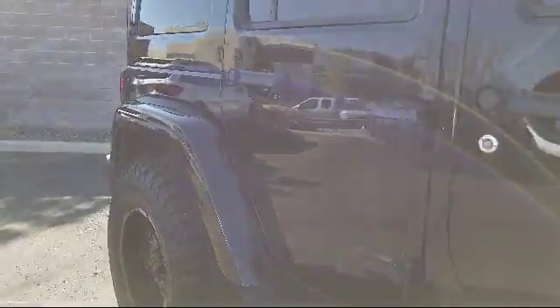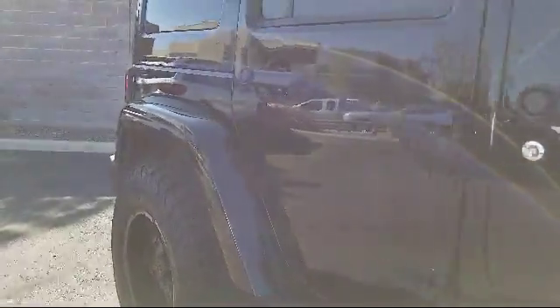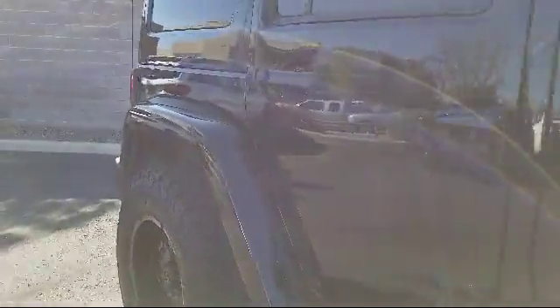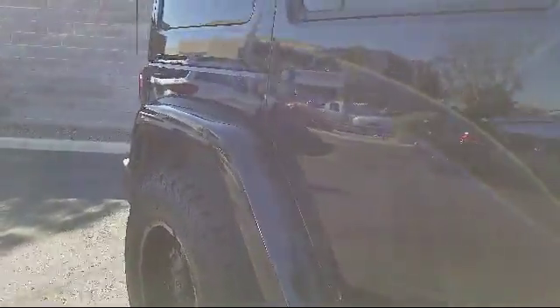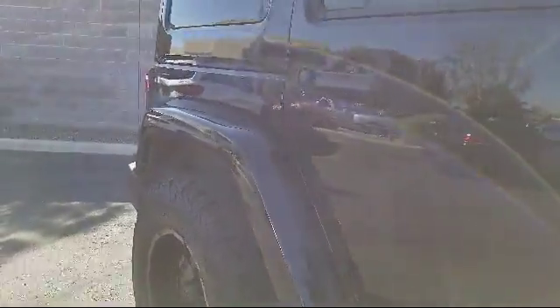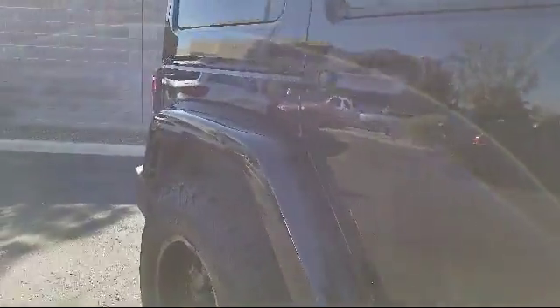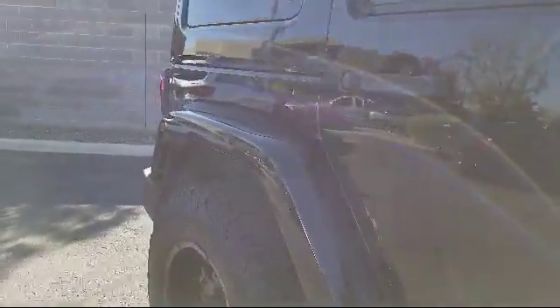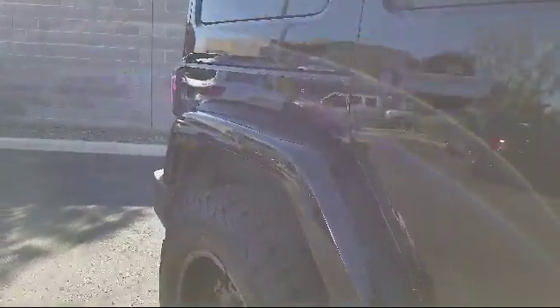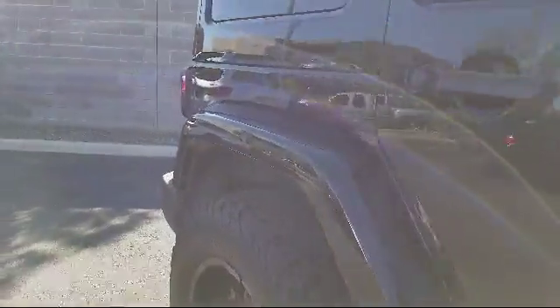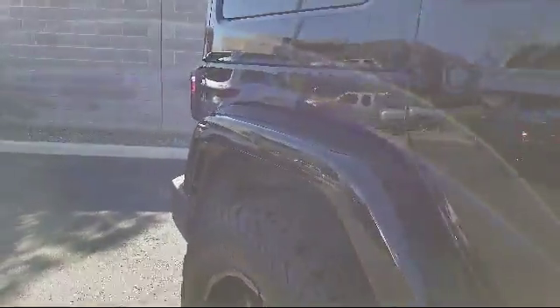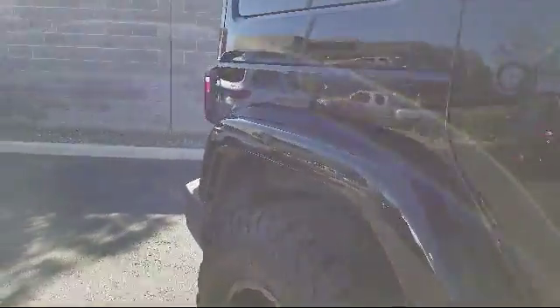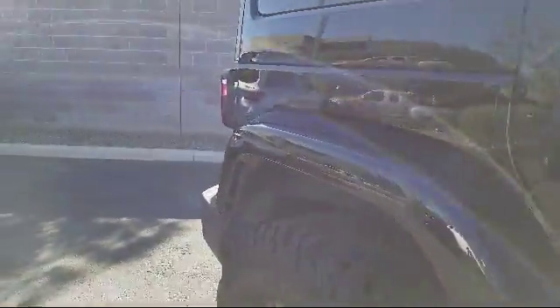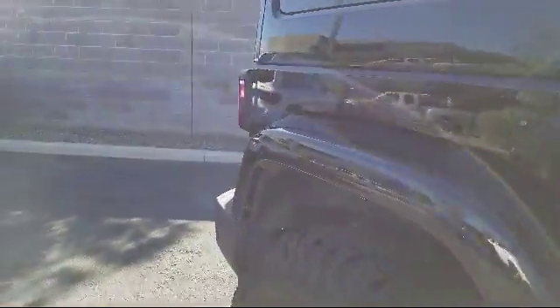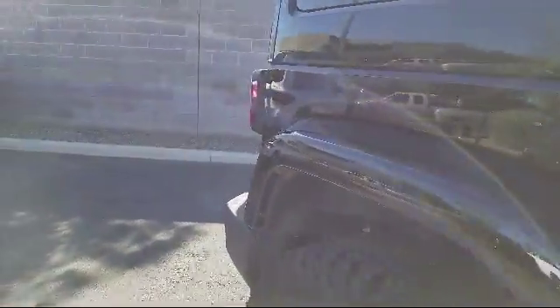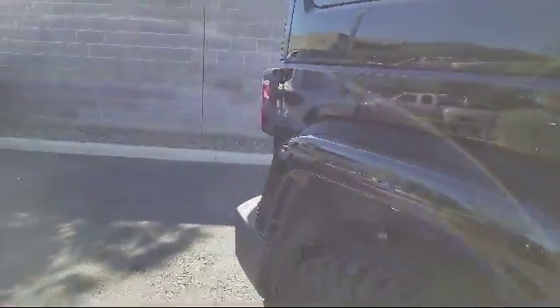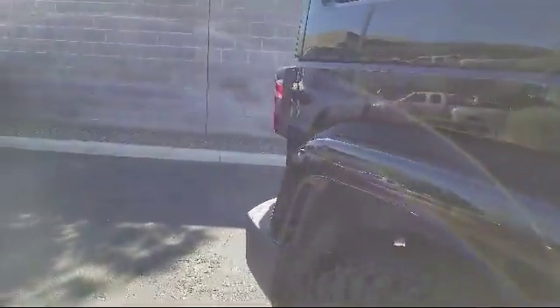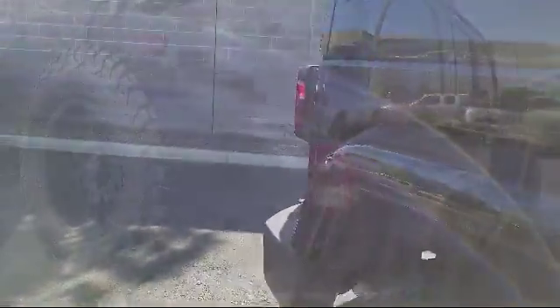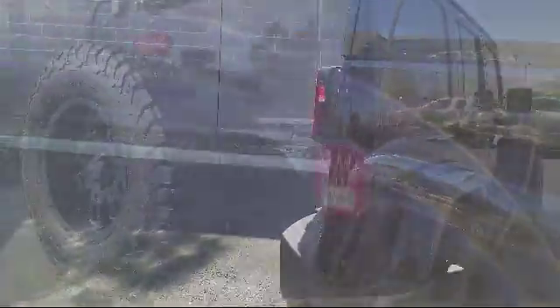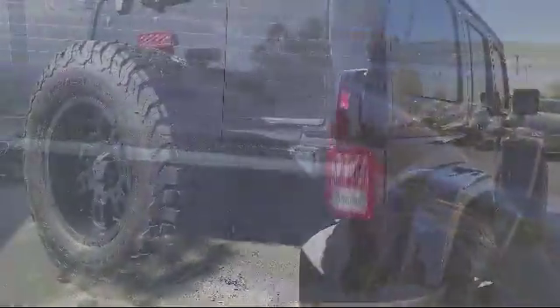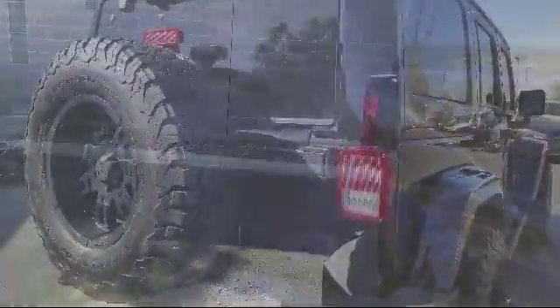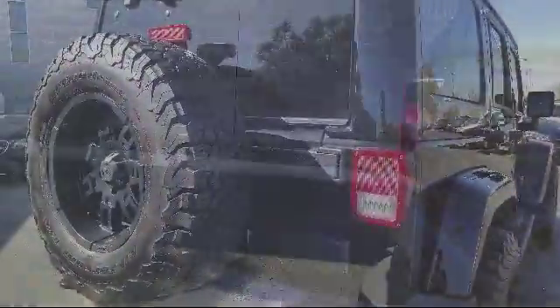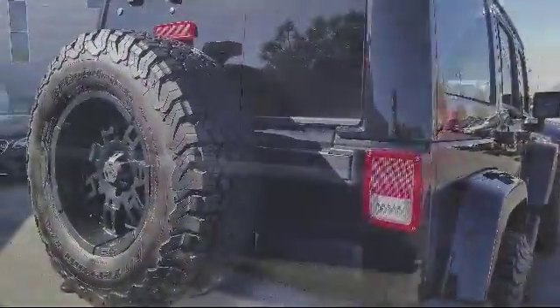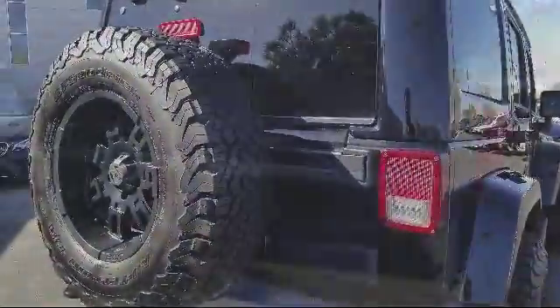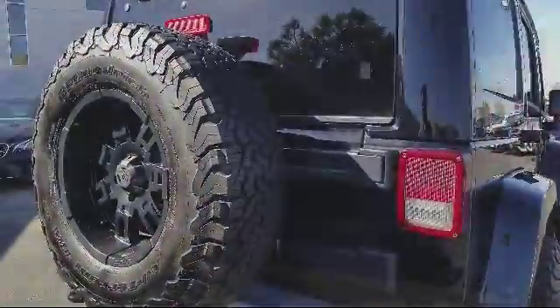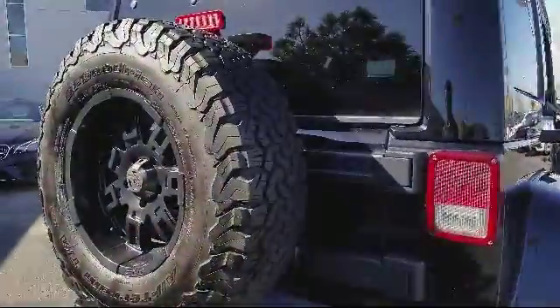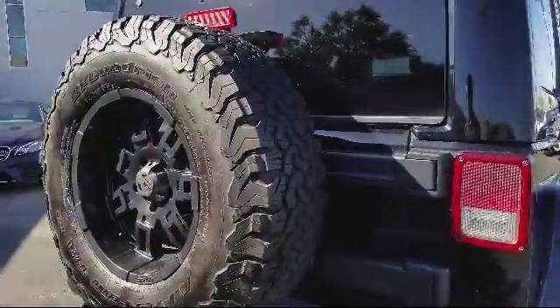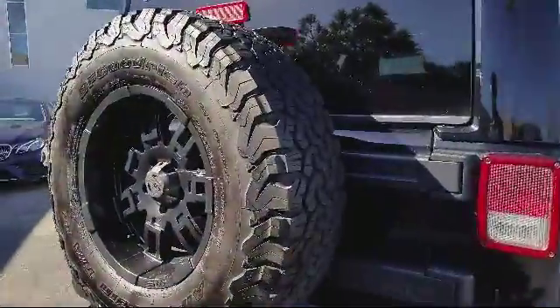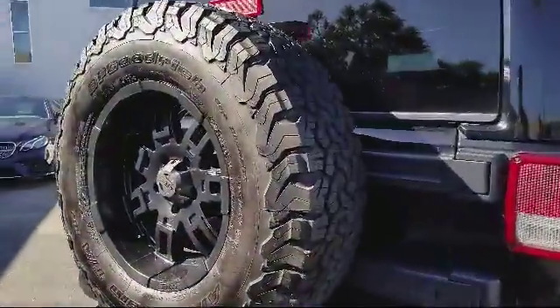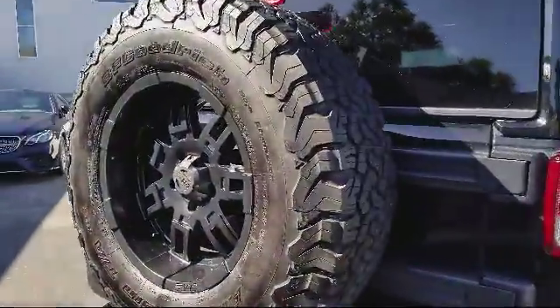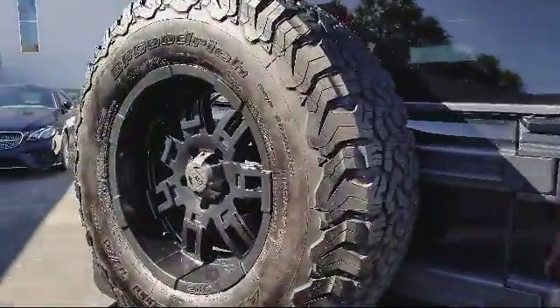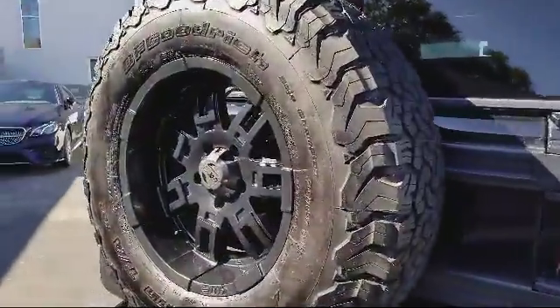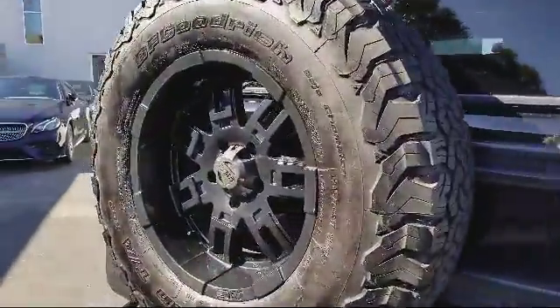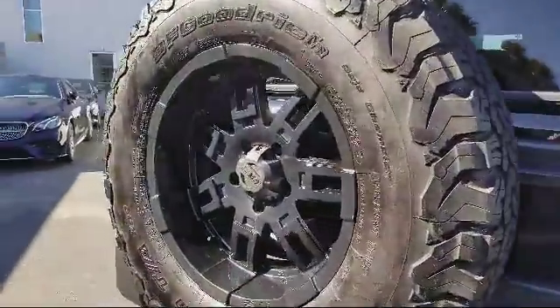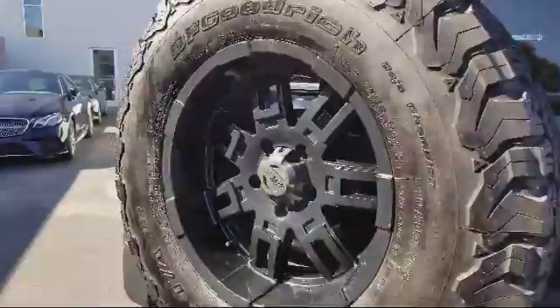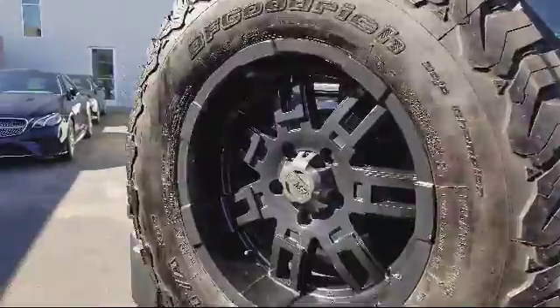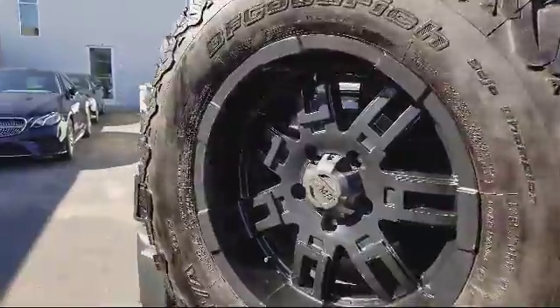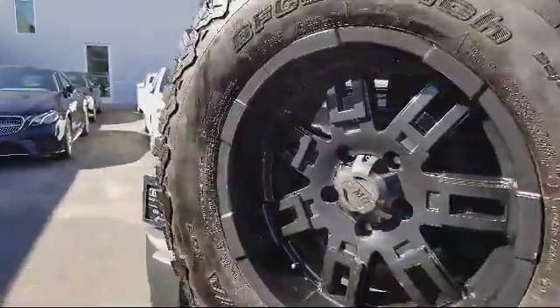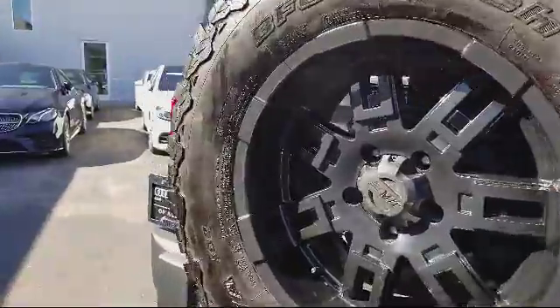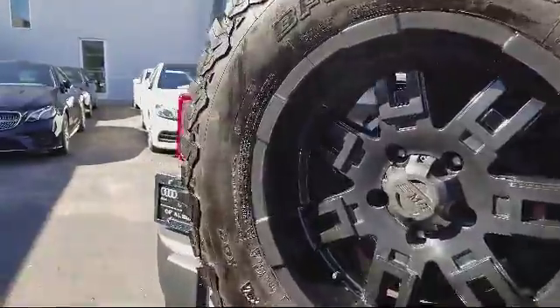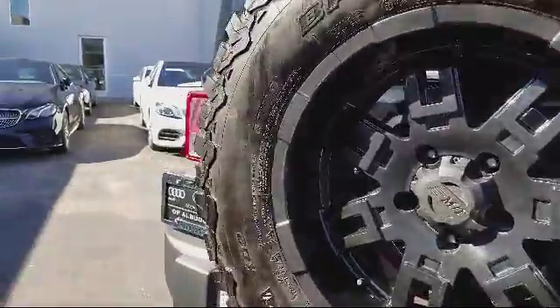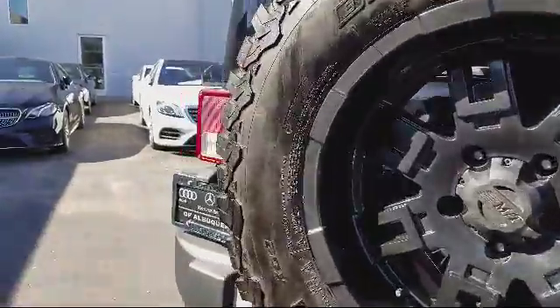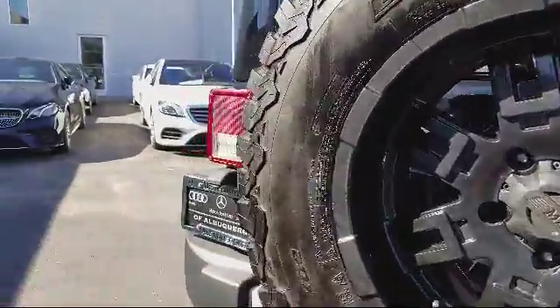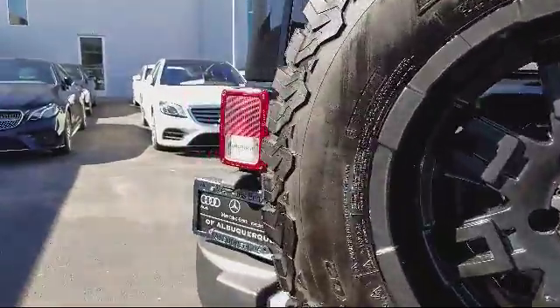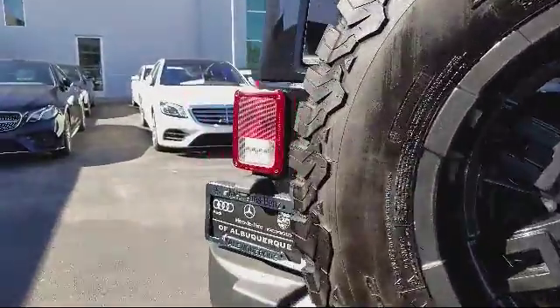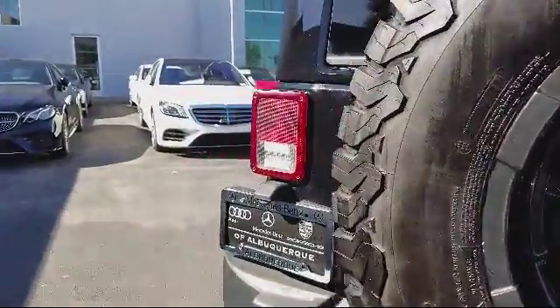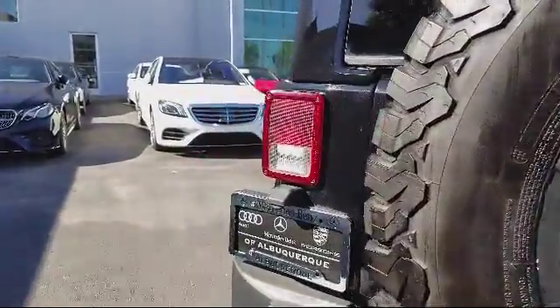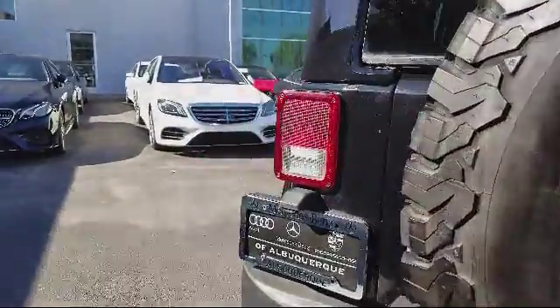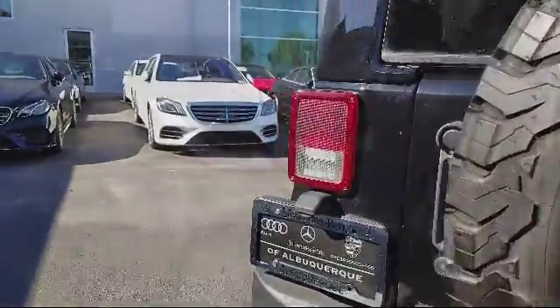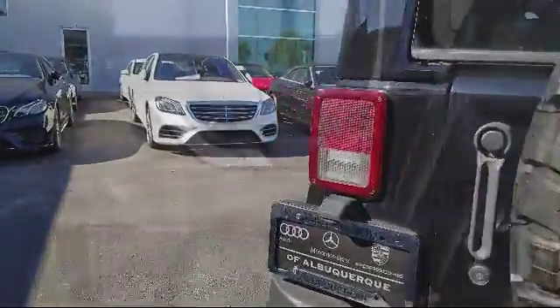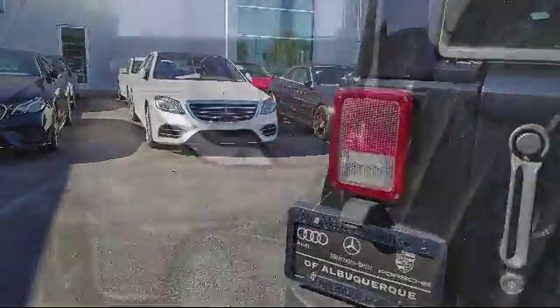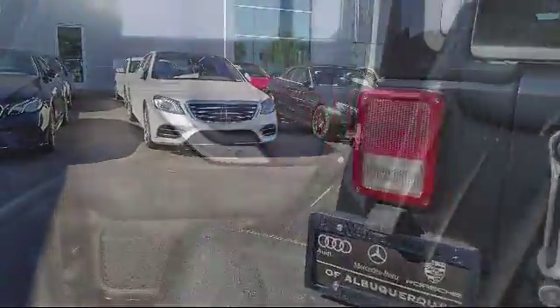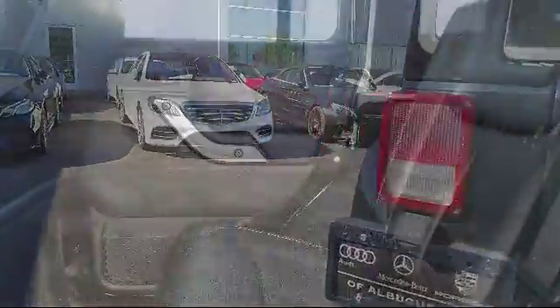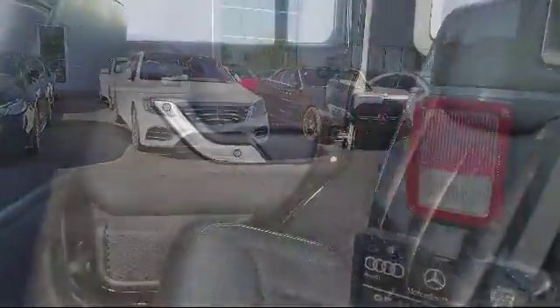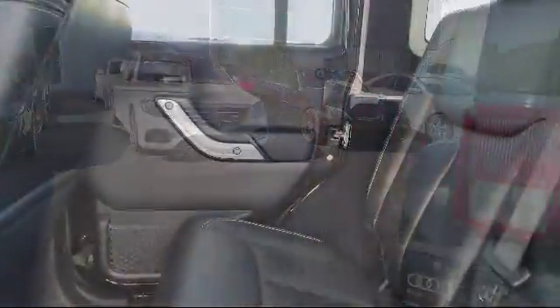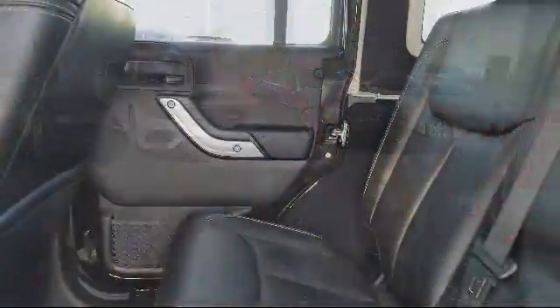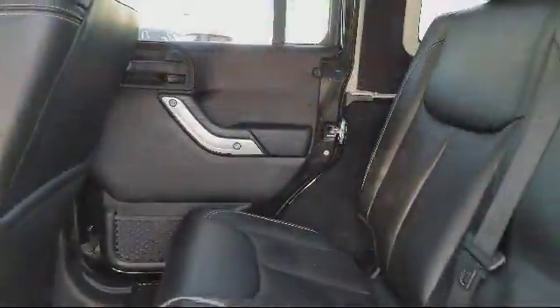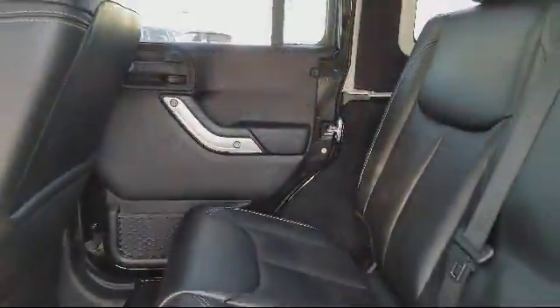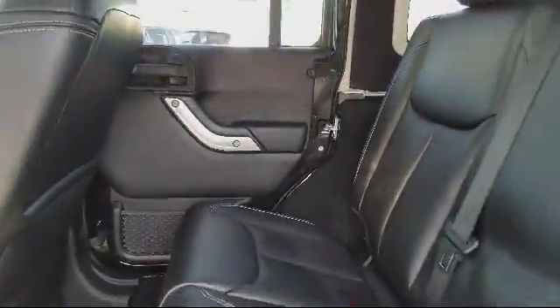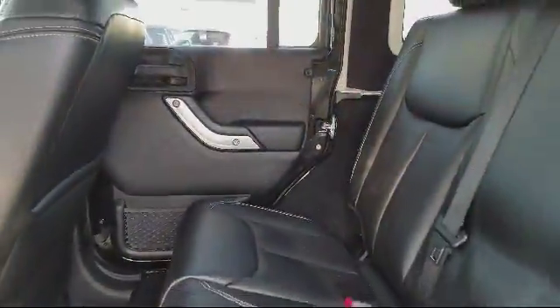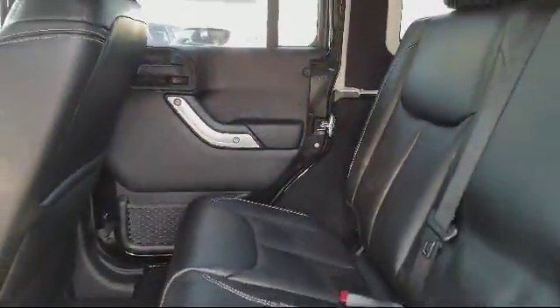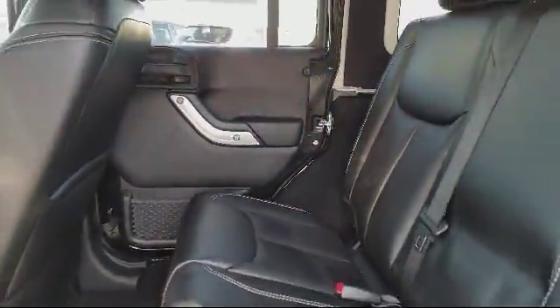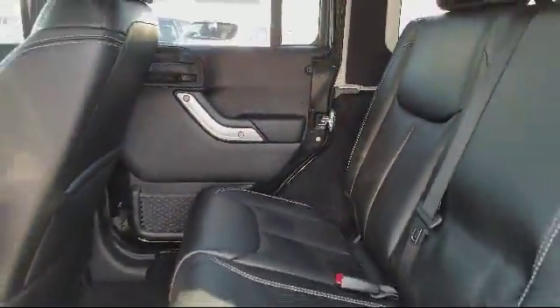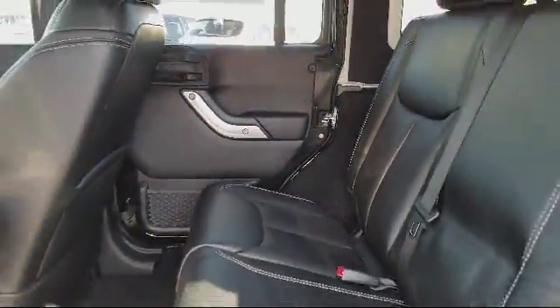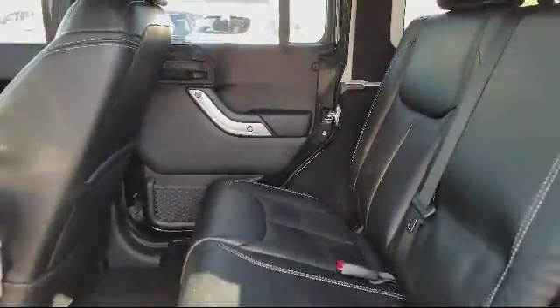It also features air conditioning, traction control, a CD player, and has less than 40,000 miles on the odometer.